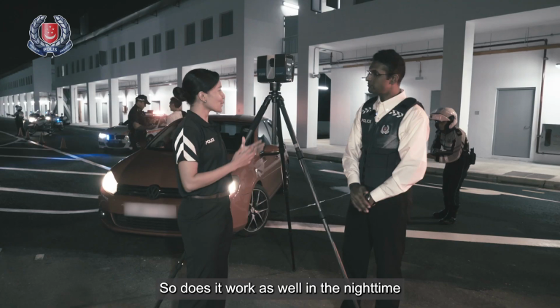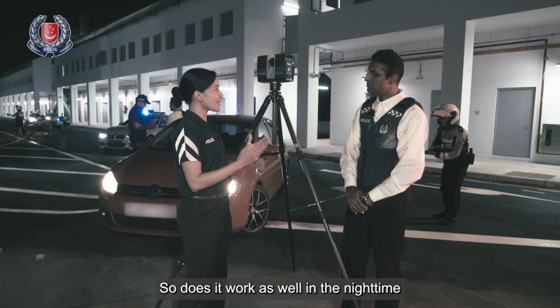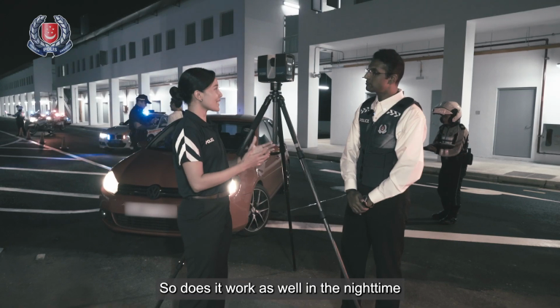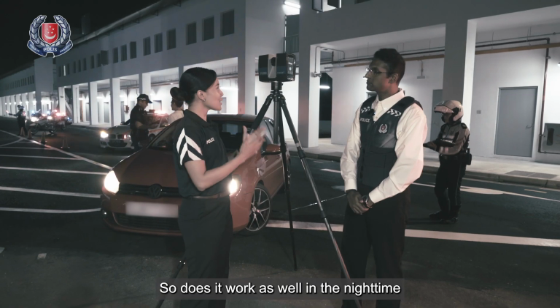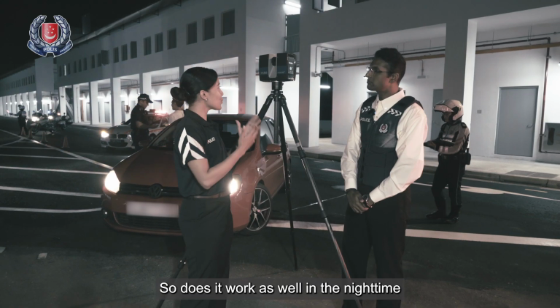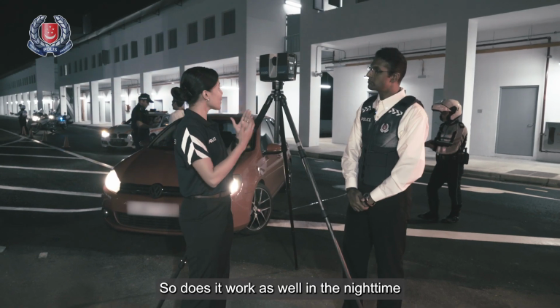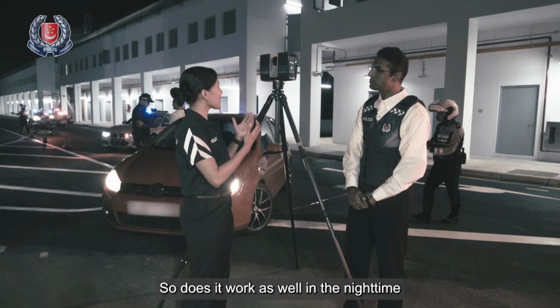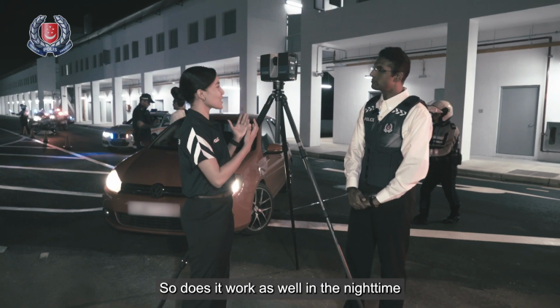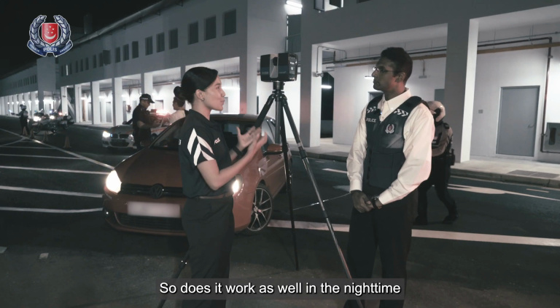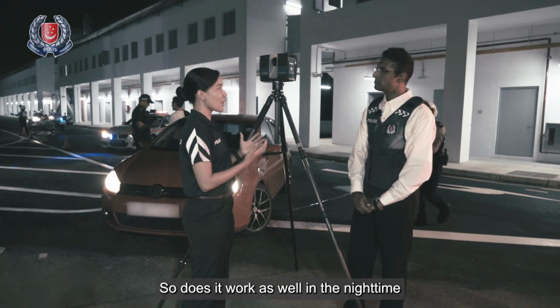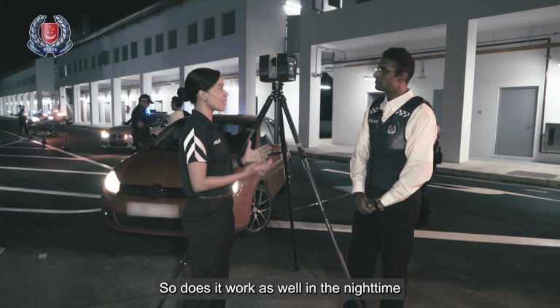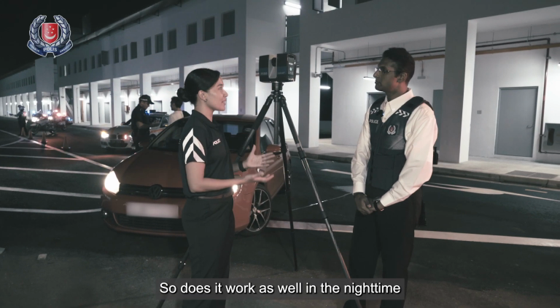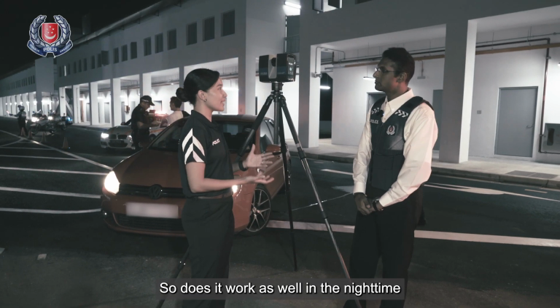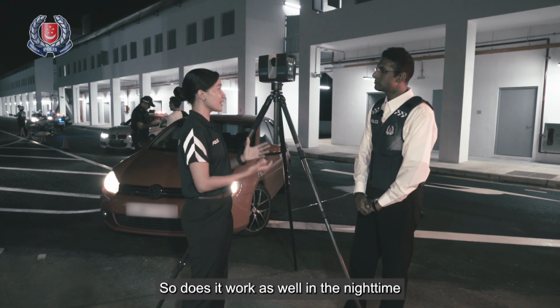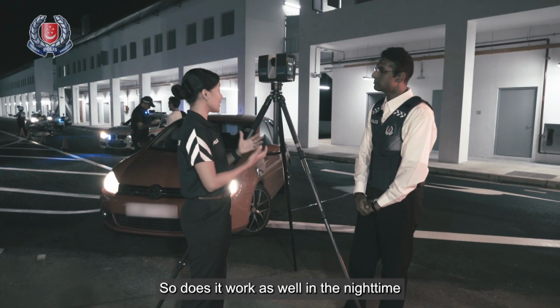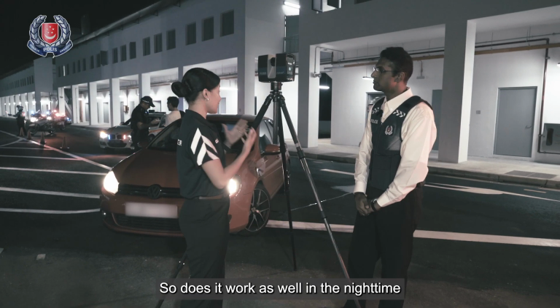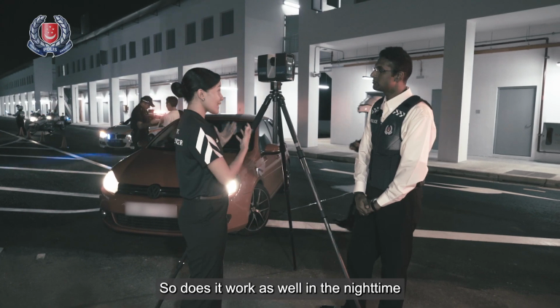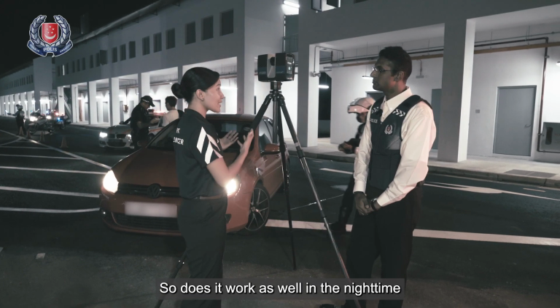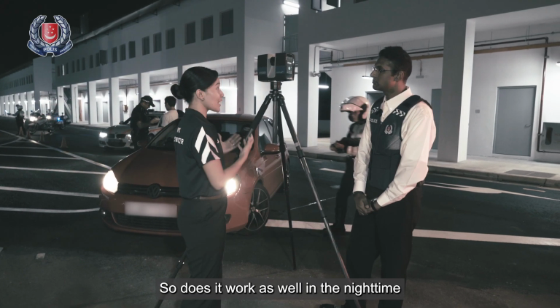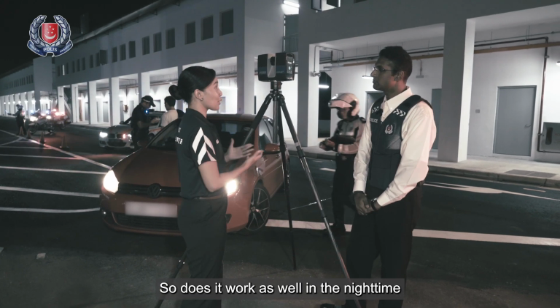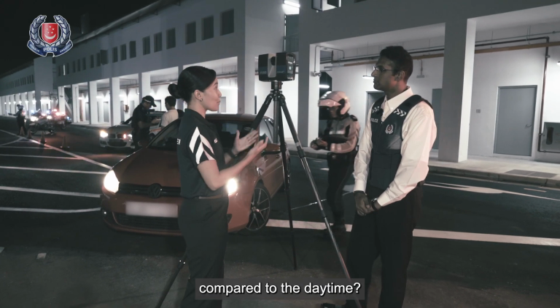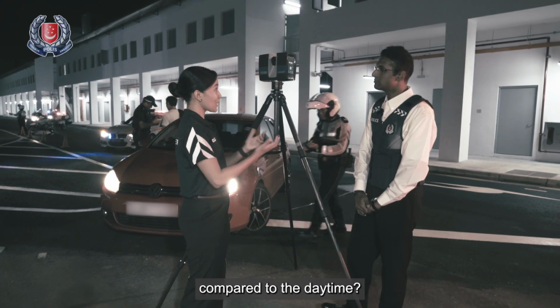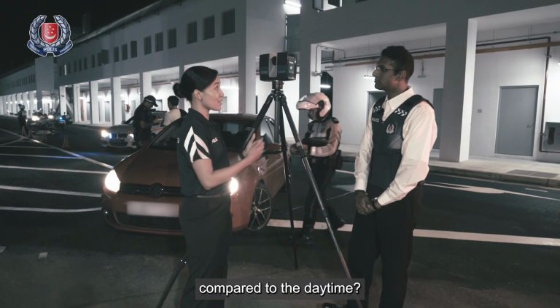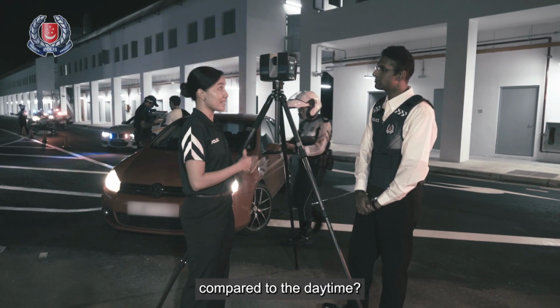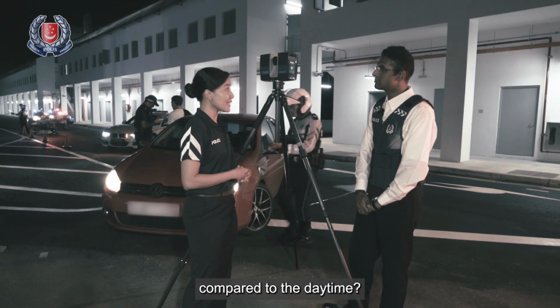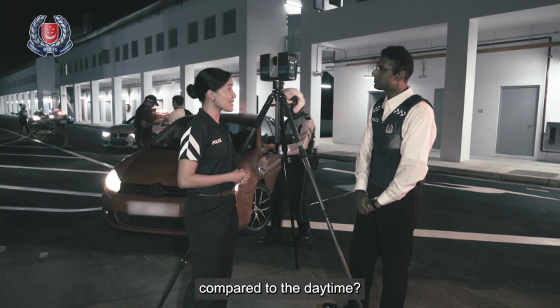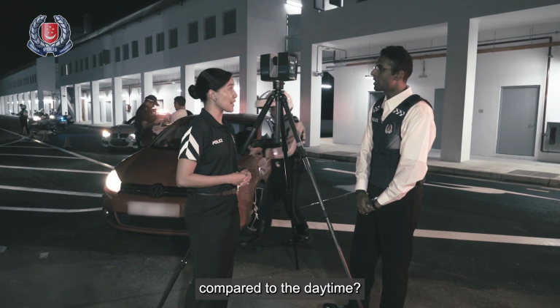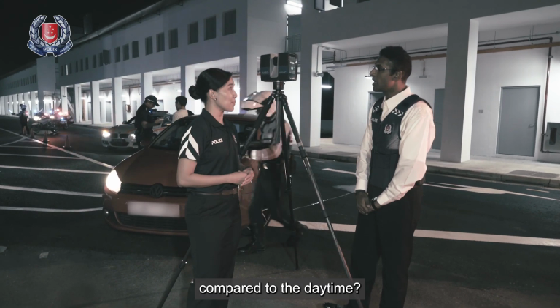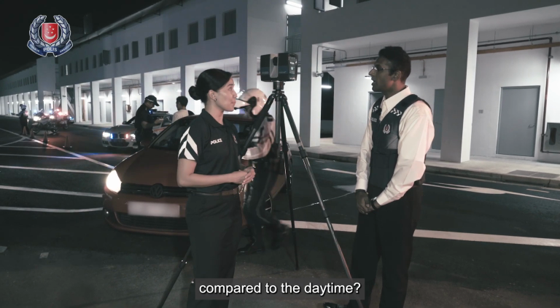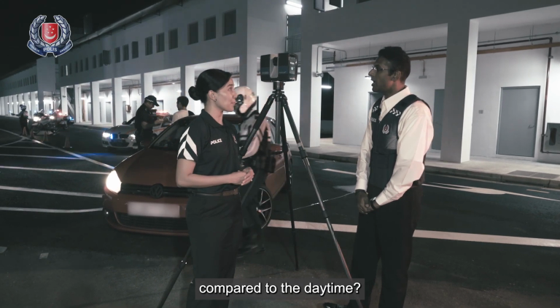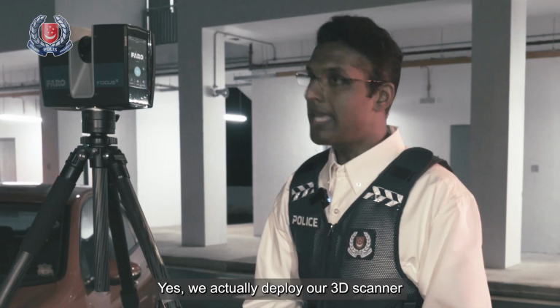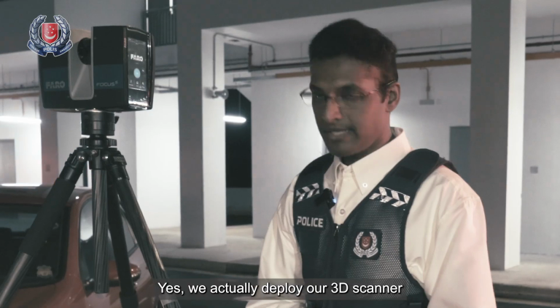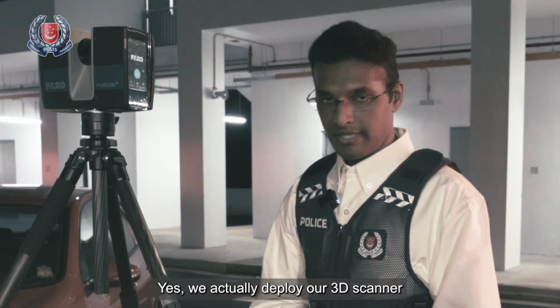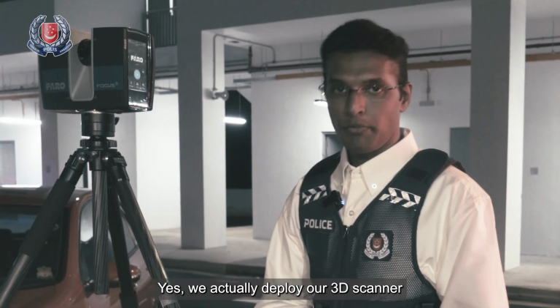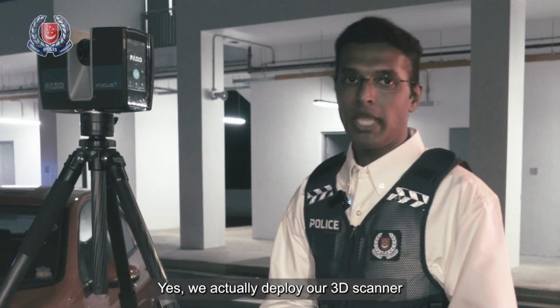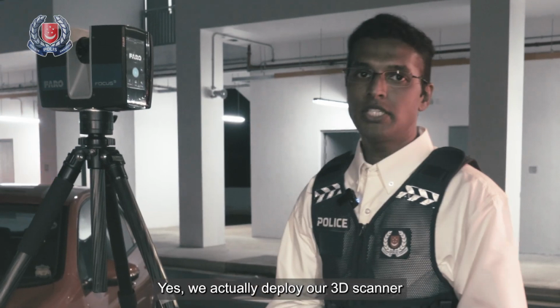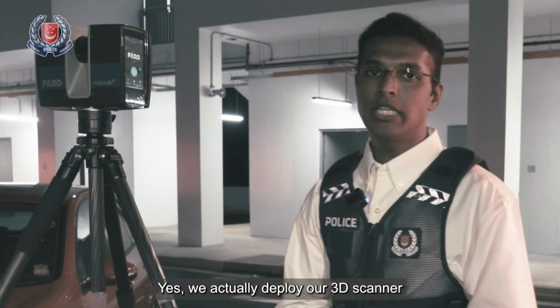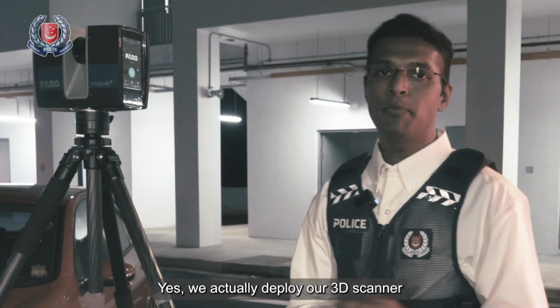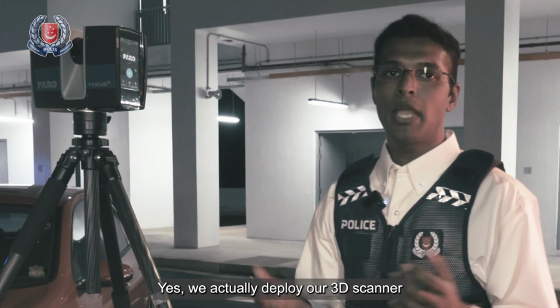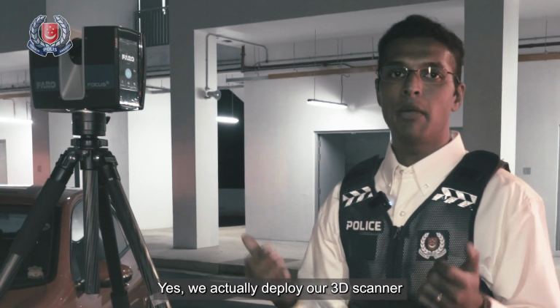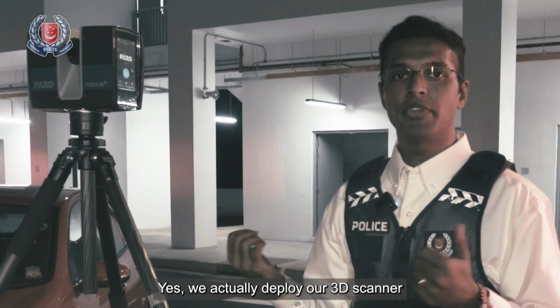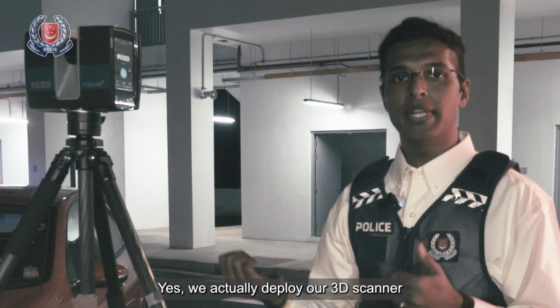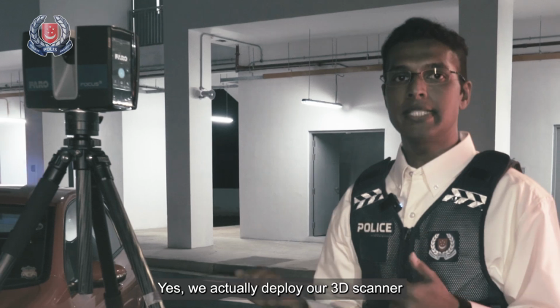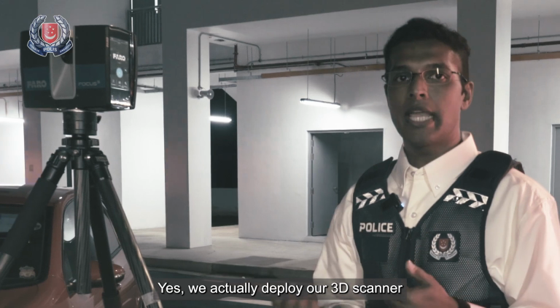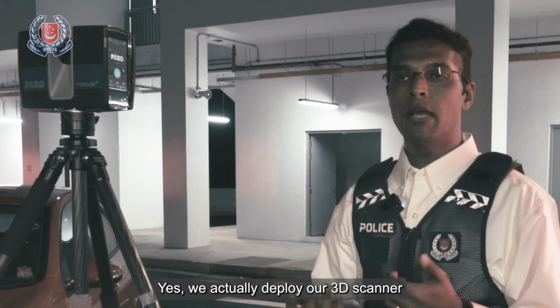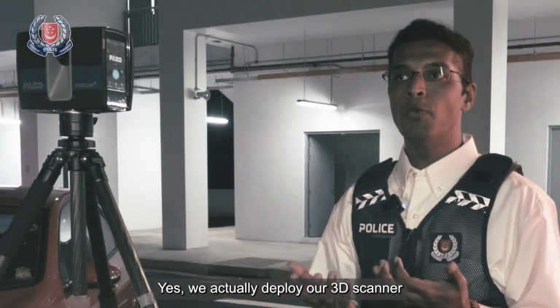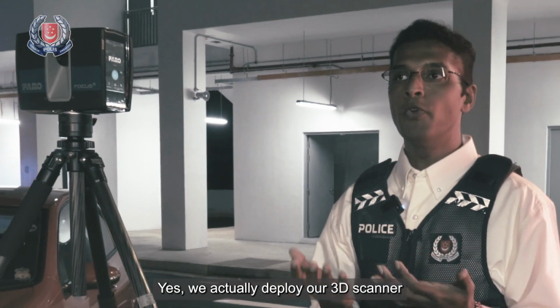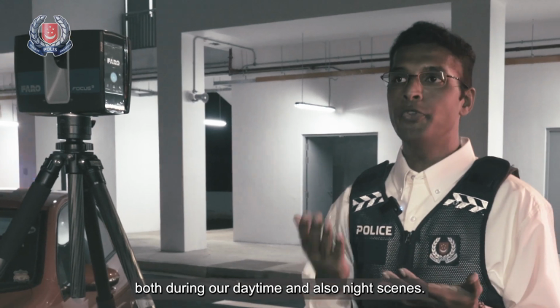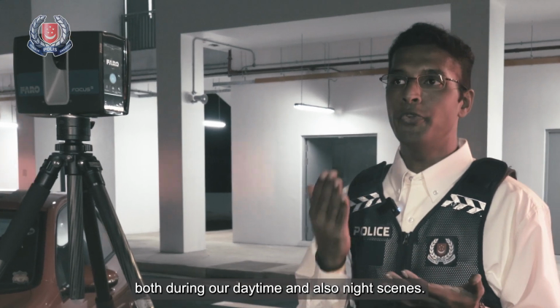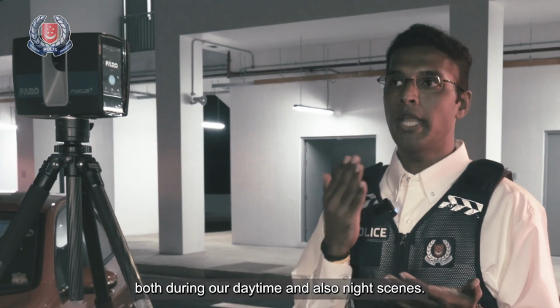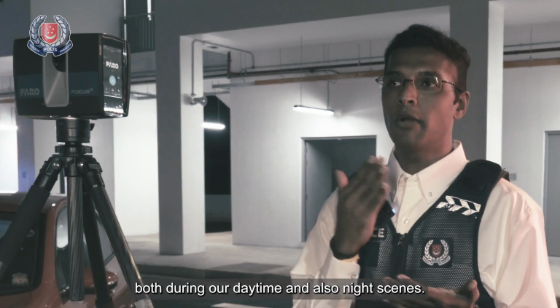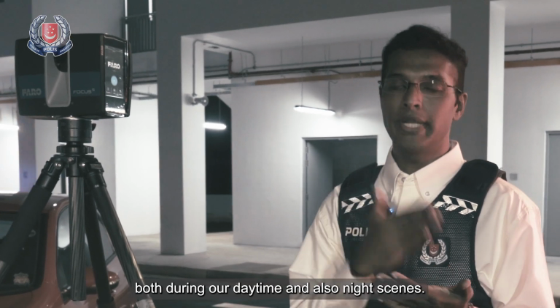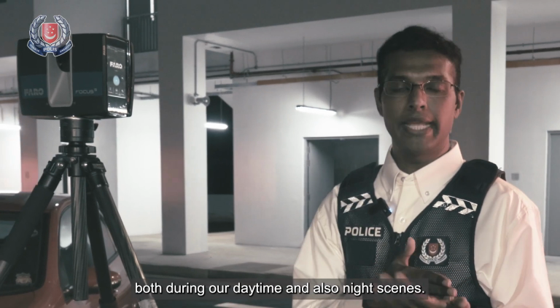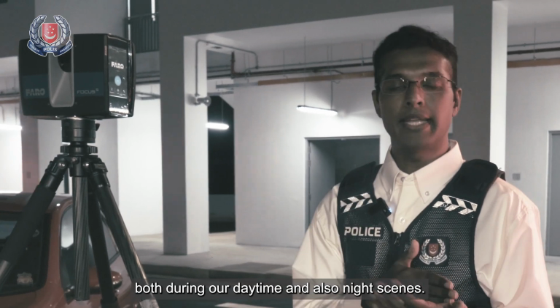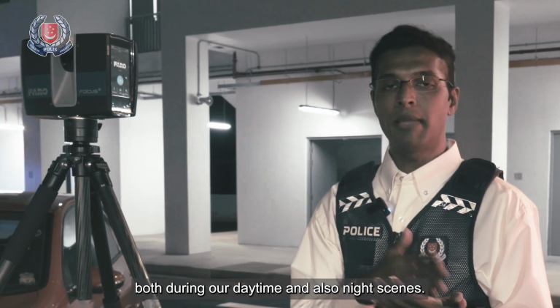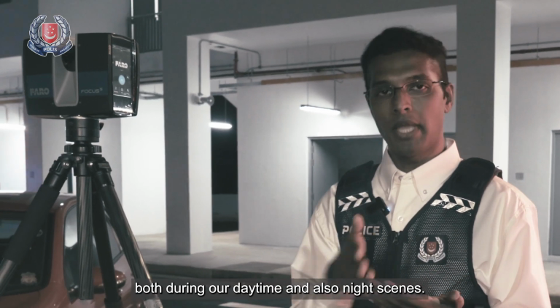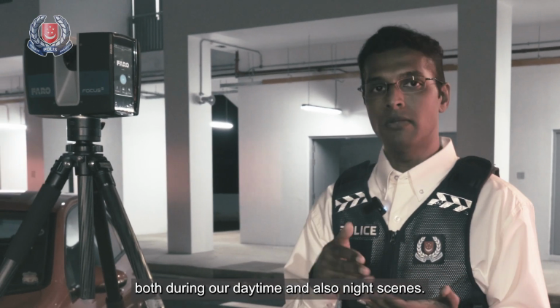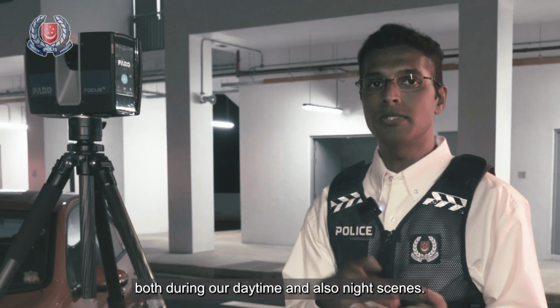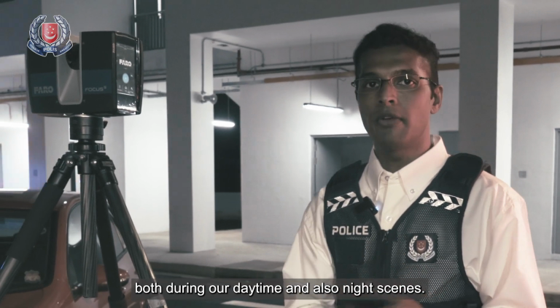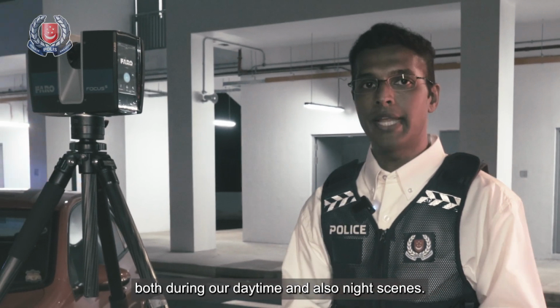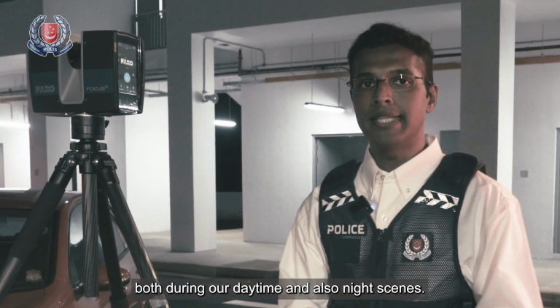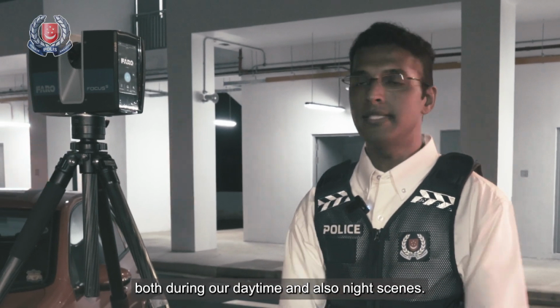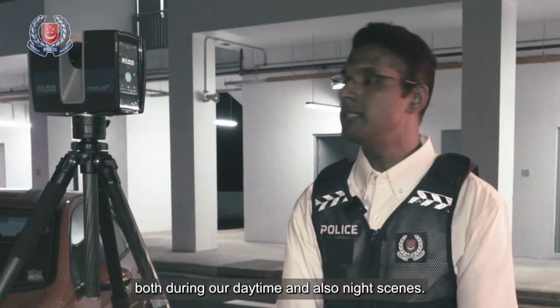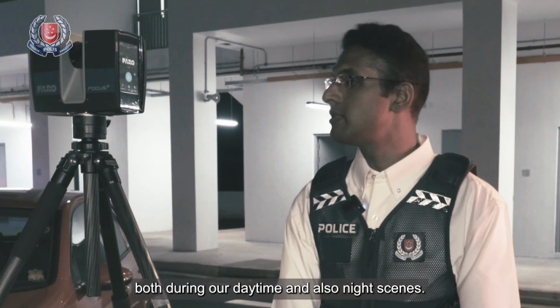So does it work as well in the night time compared to the daytime? Yes, we actually deploy our 3D scanner both during daytime and also our night scenes.